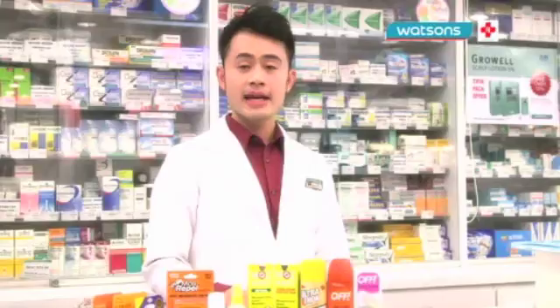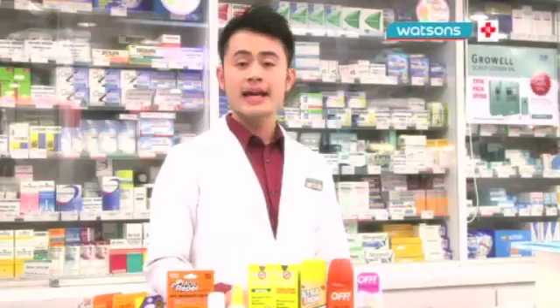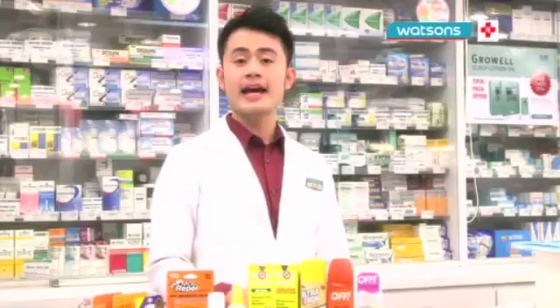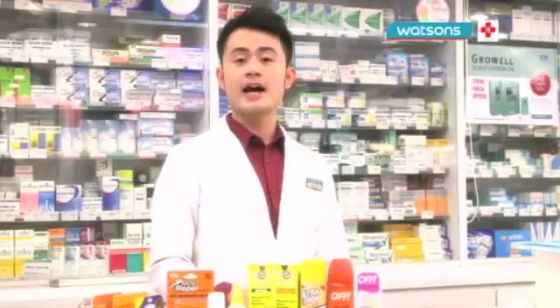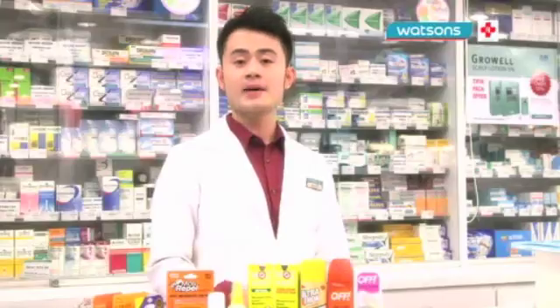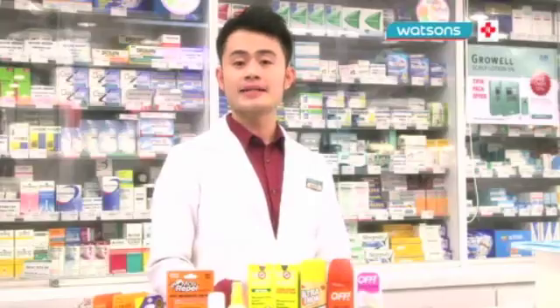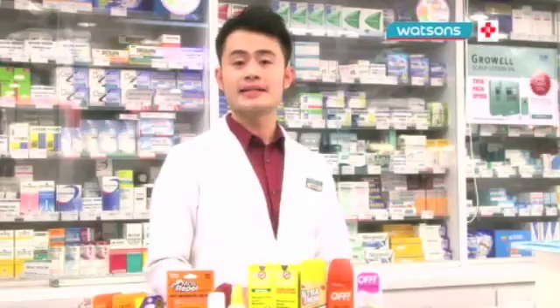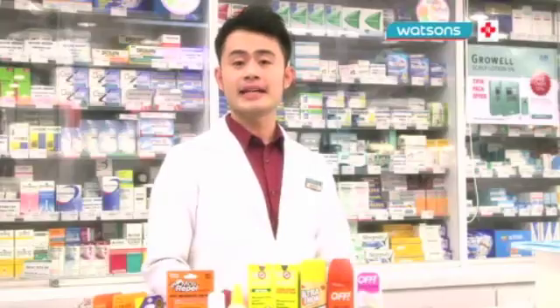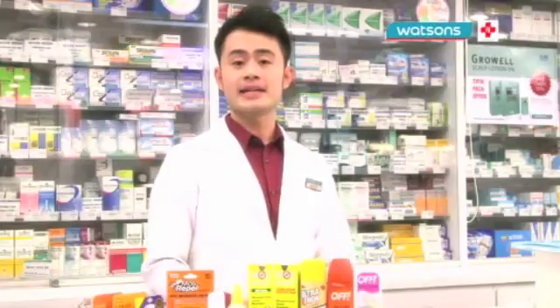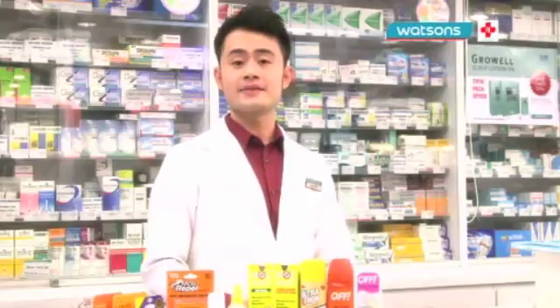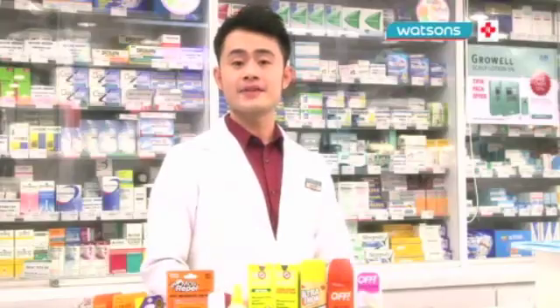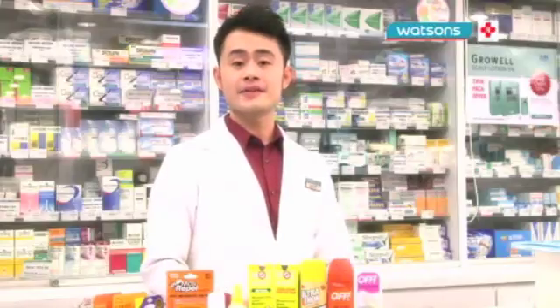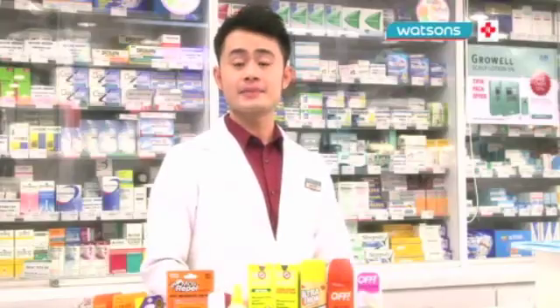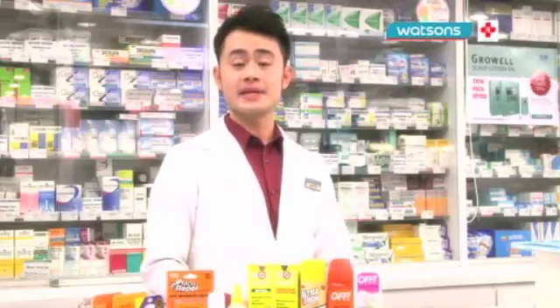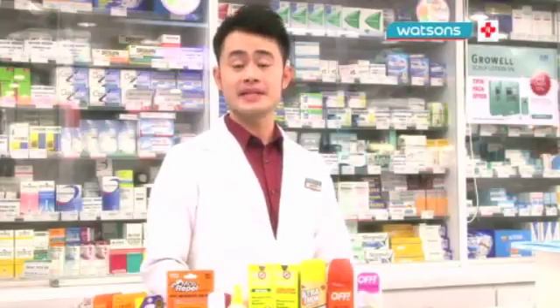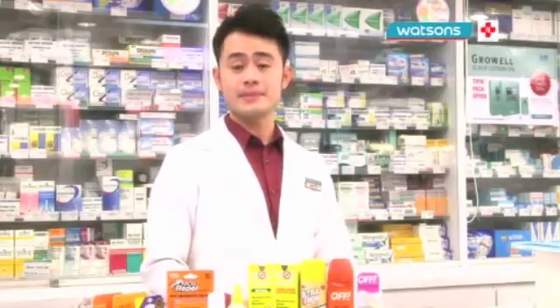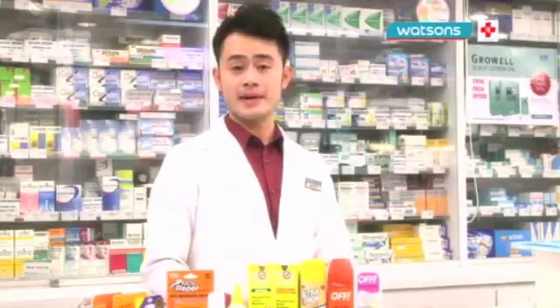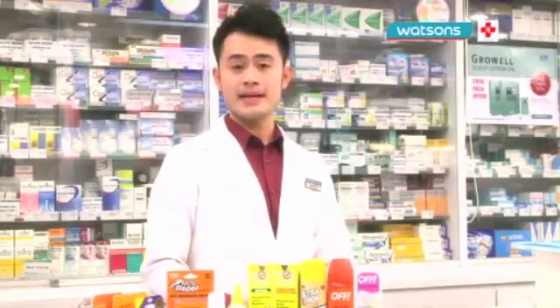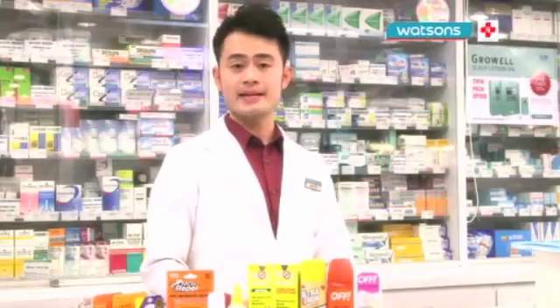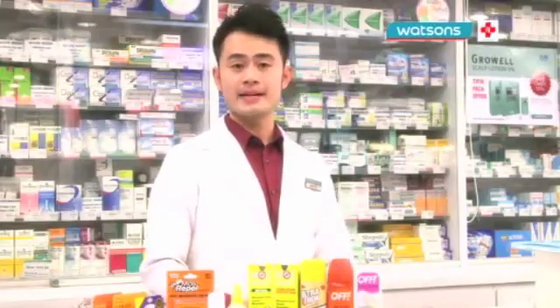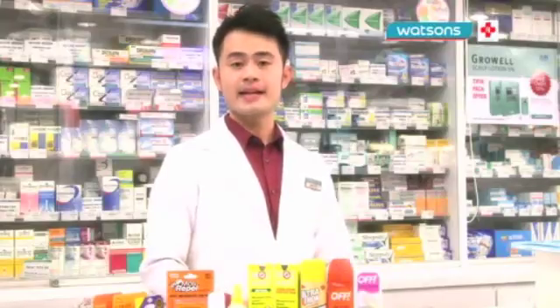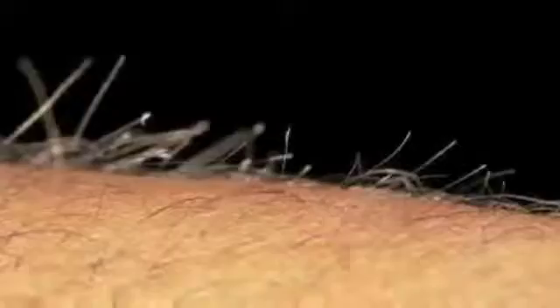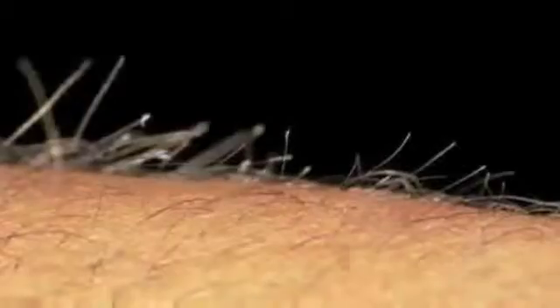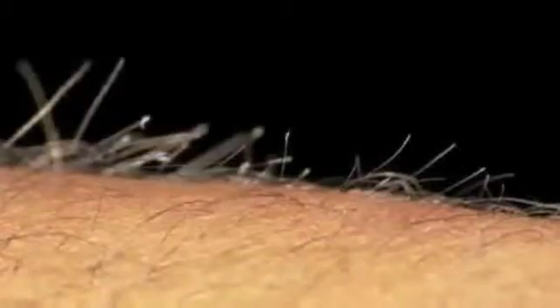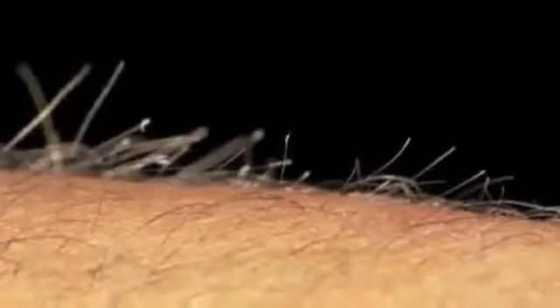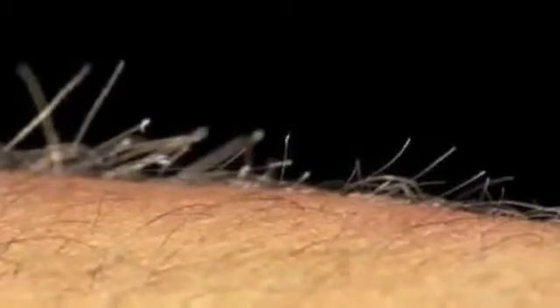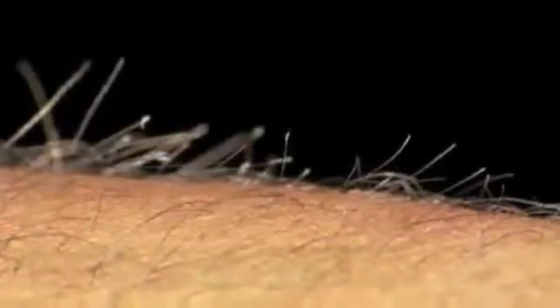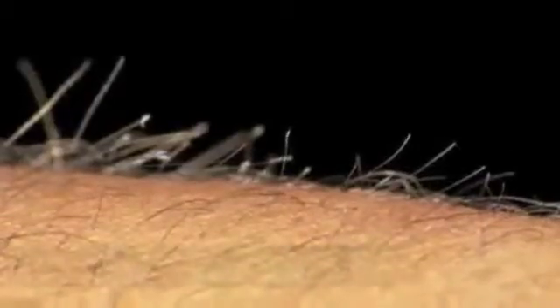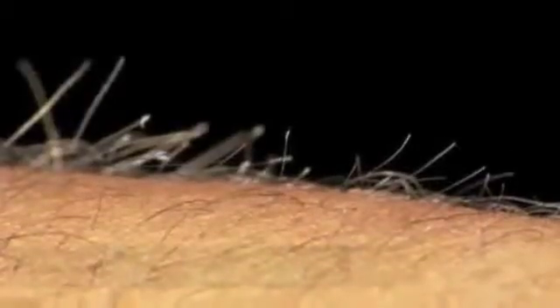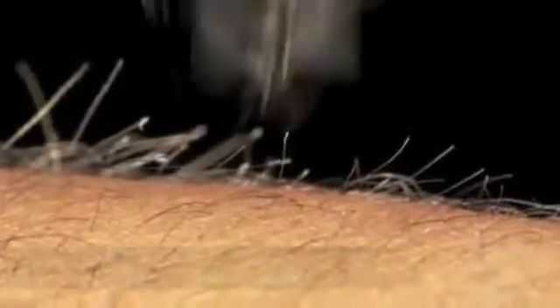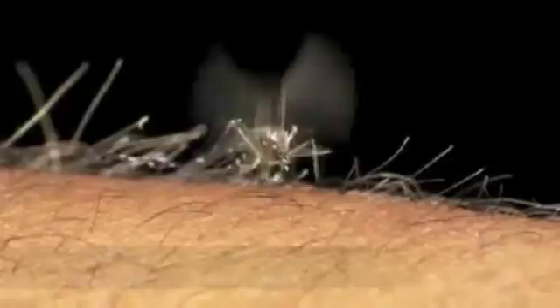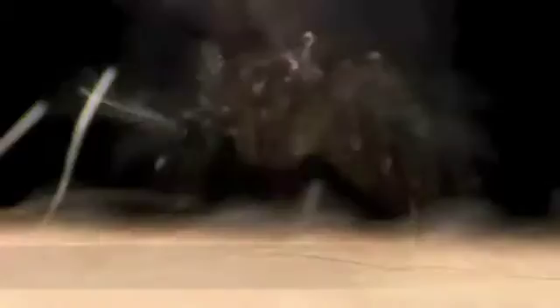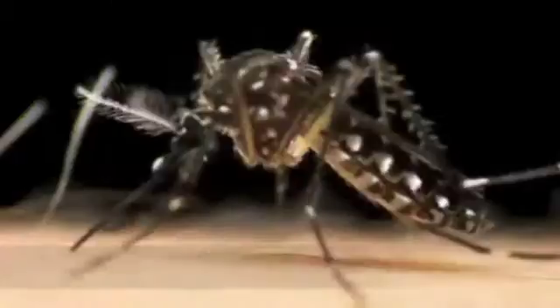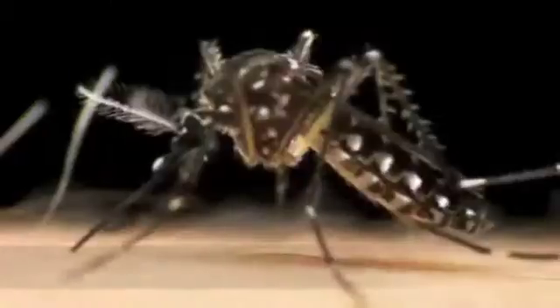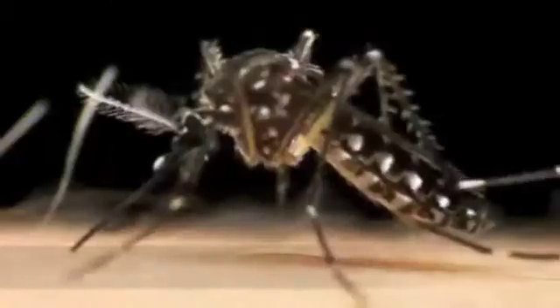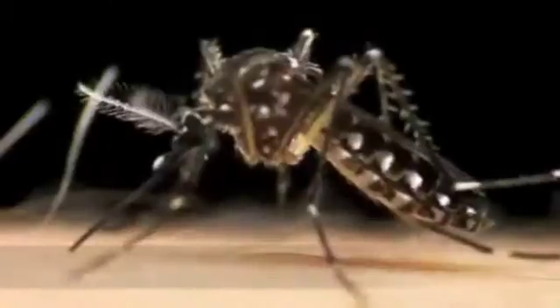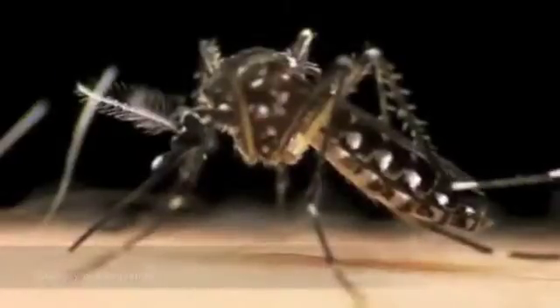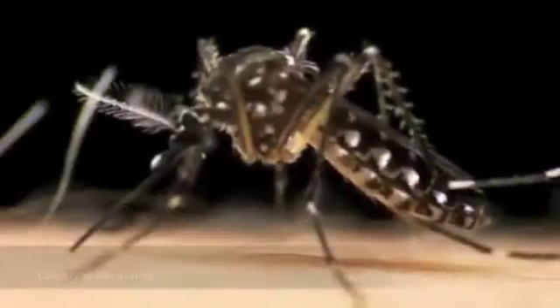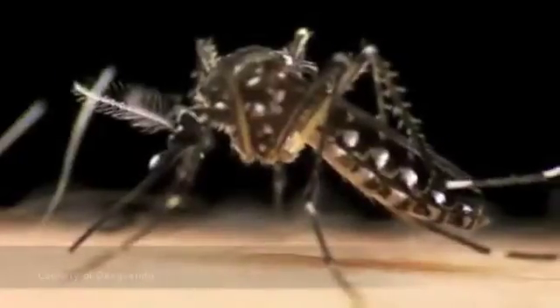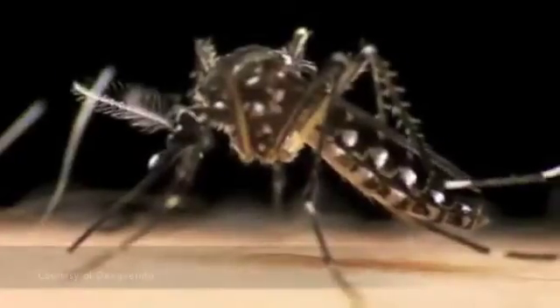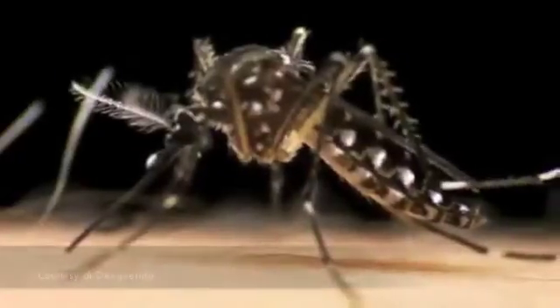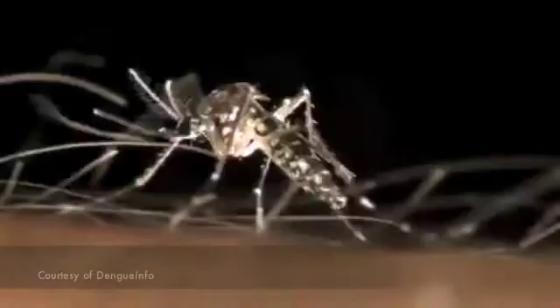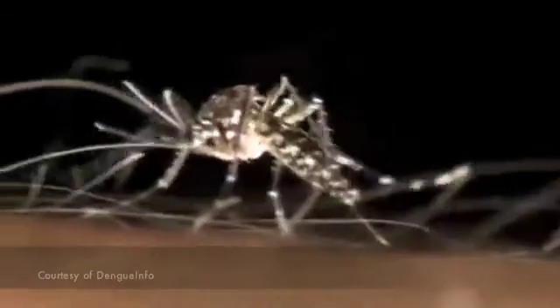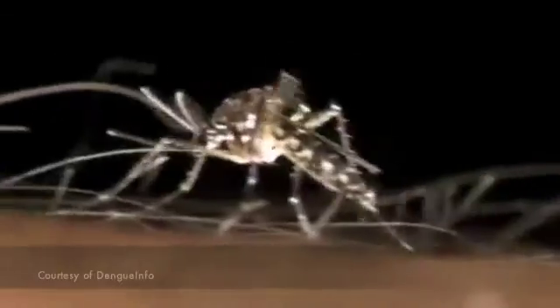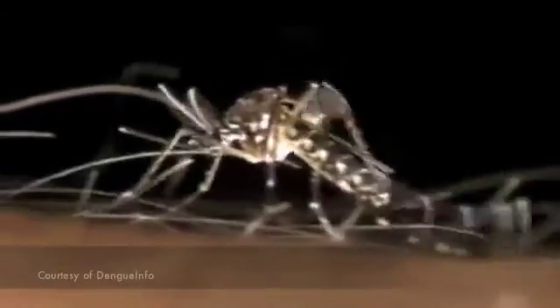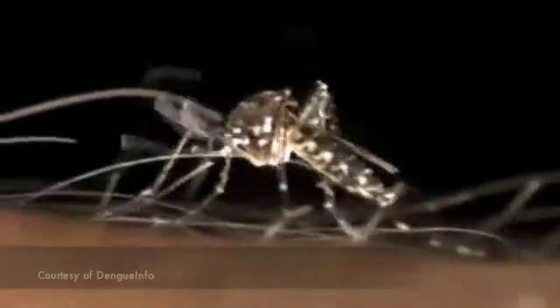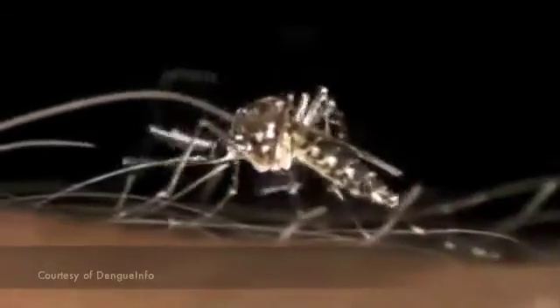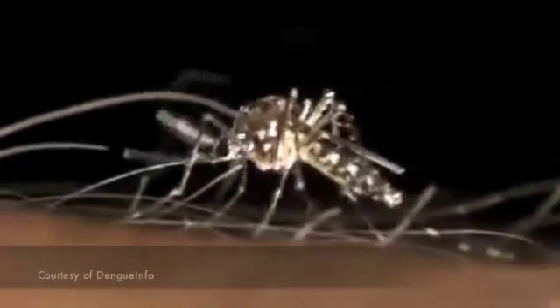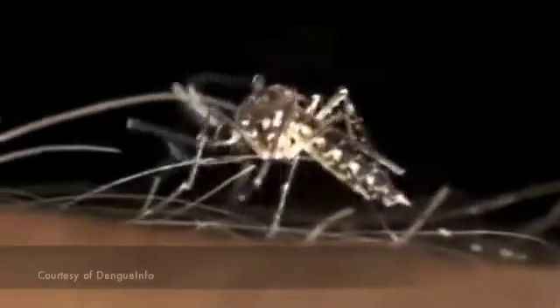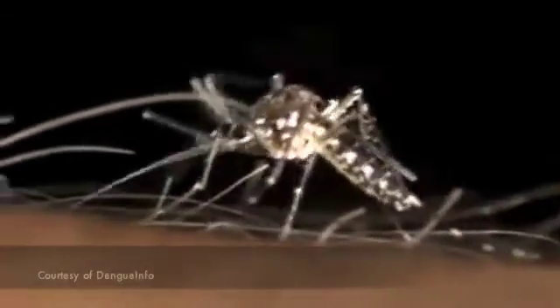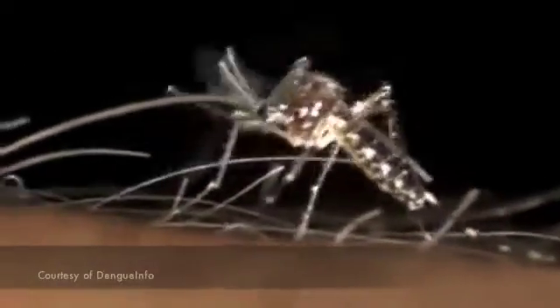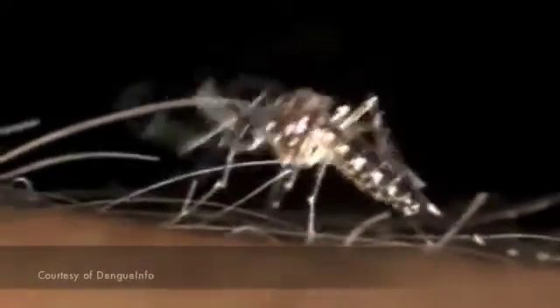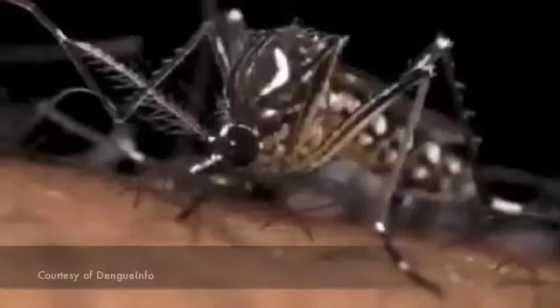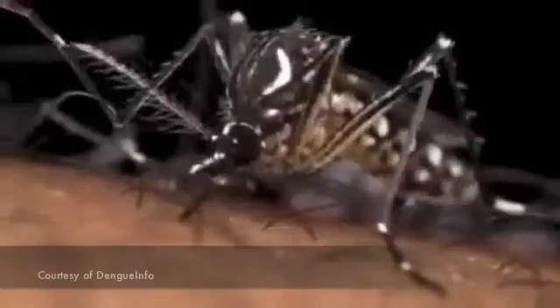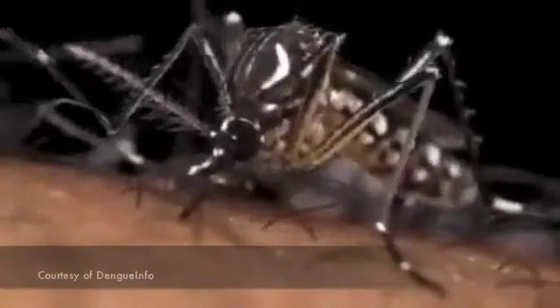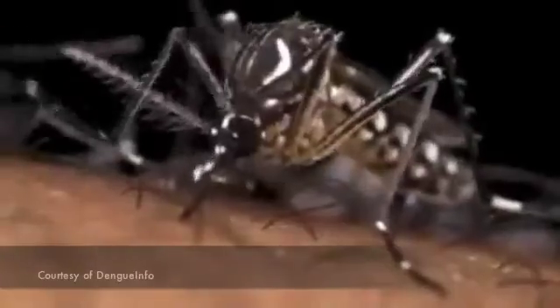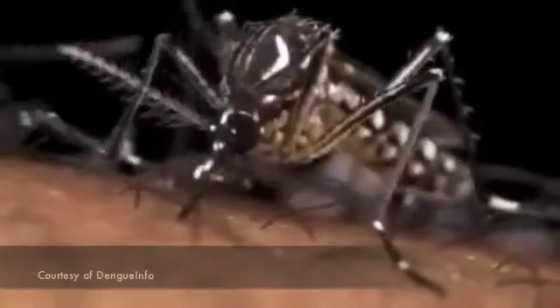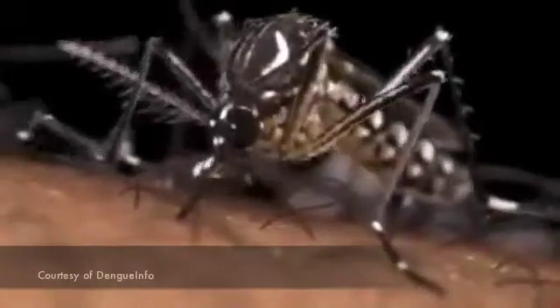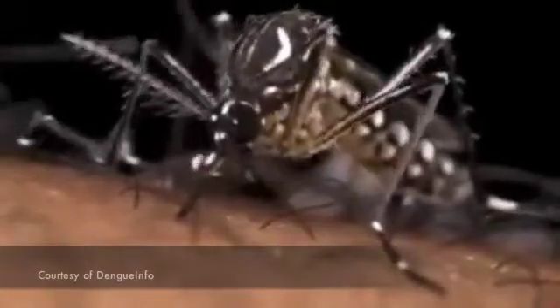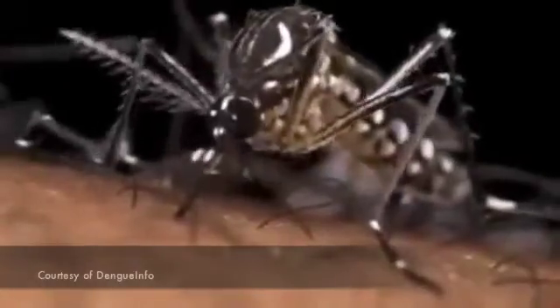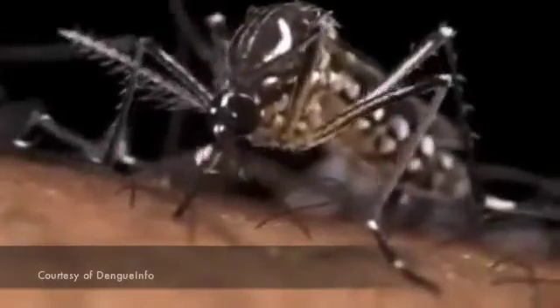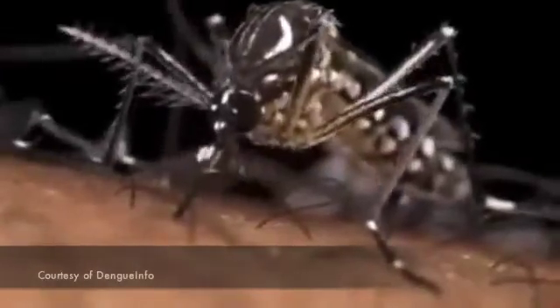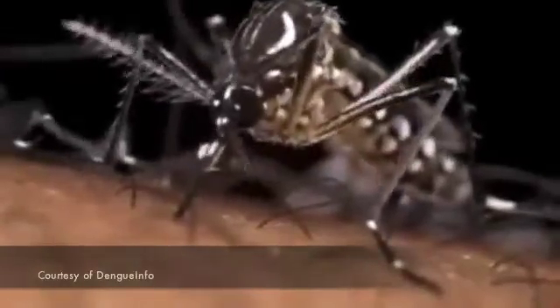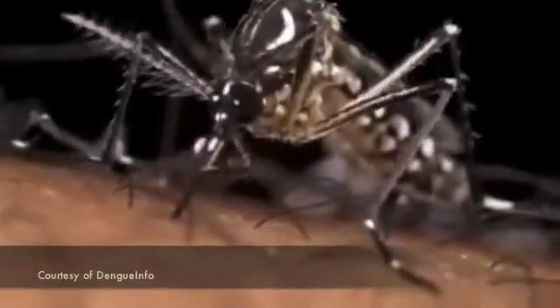How is the dengue fever being spread? It is actually being spread by the Aedes mosquito when the mosquito bites the person.